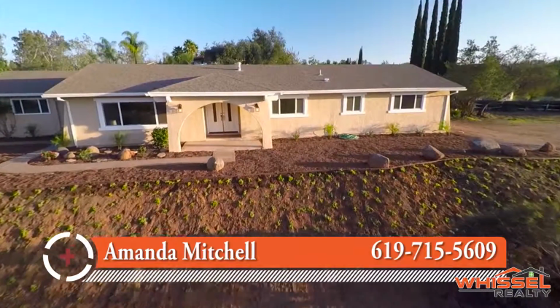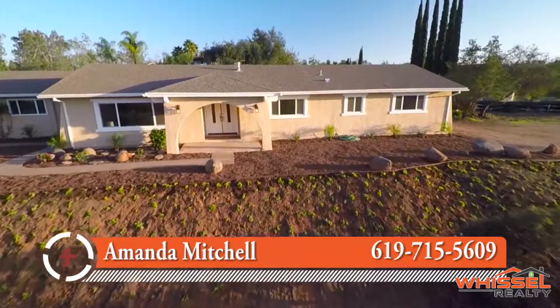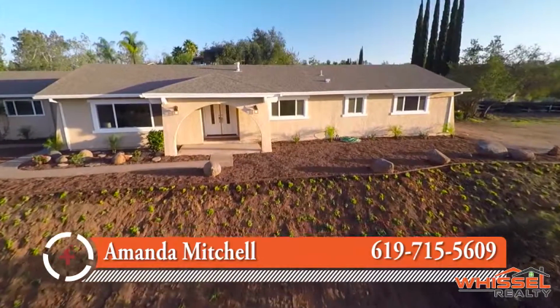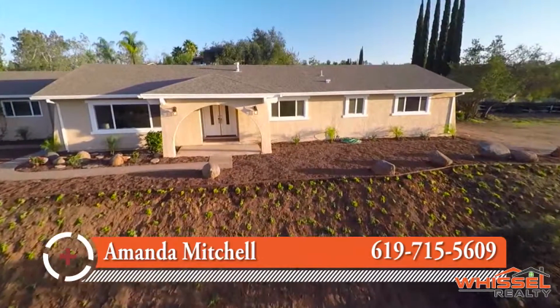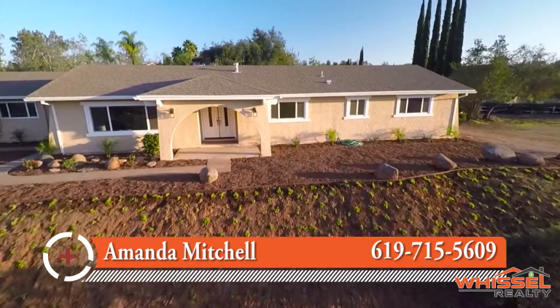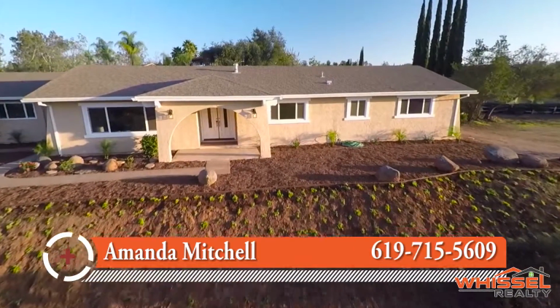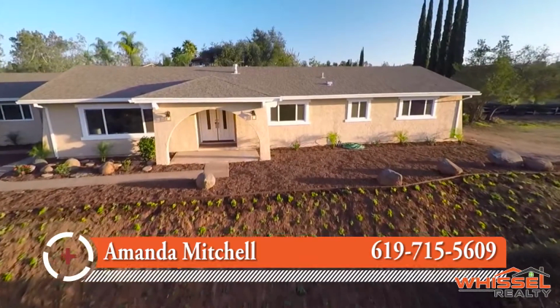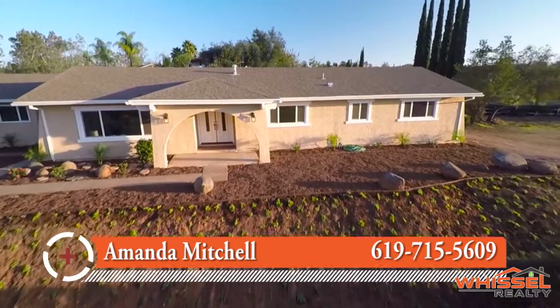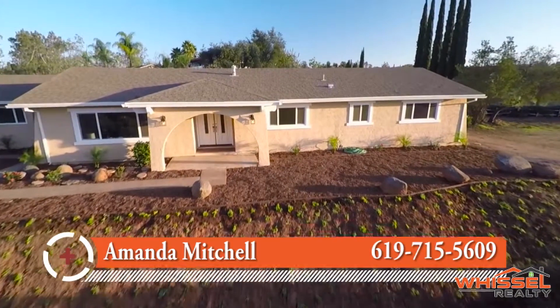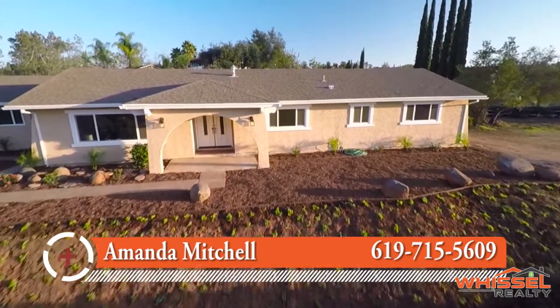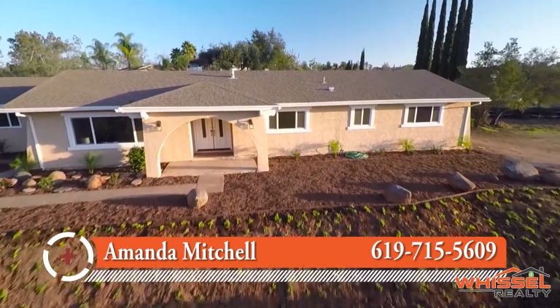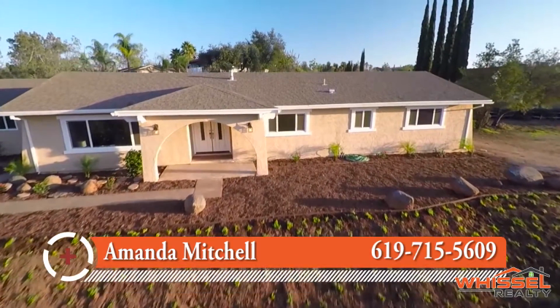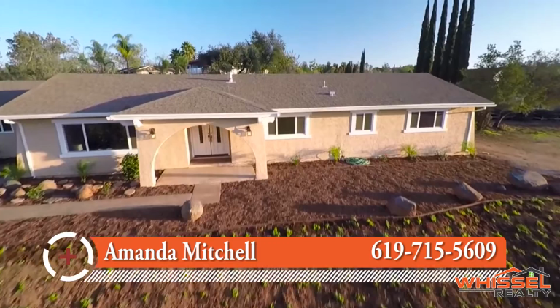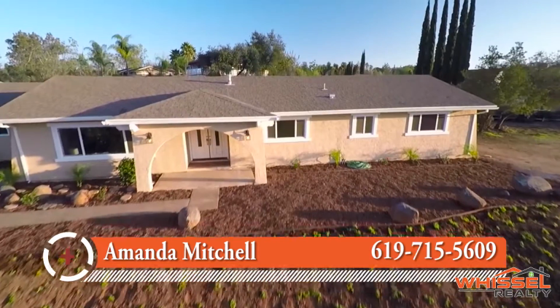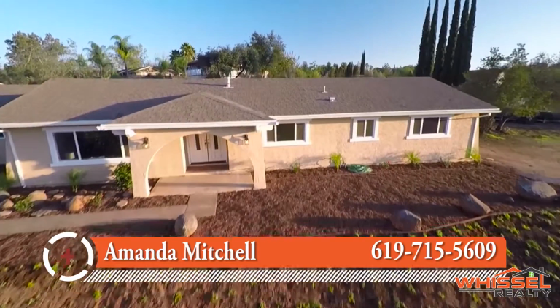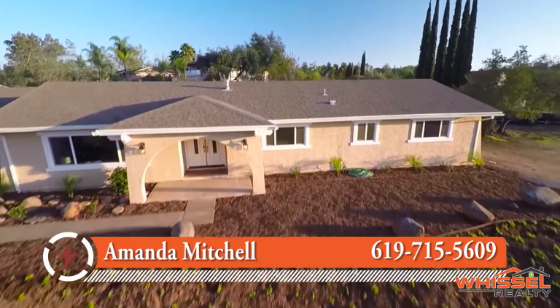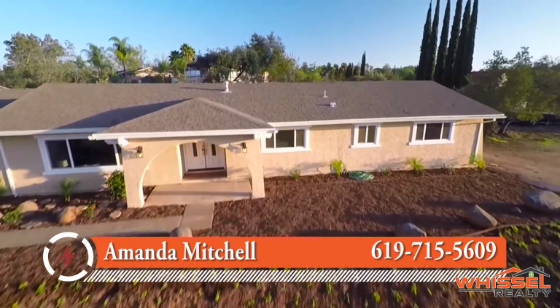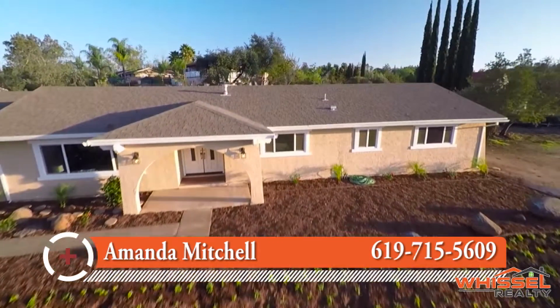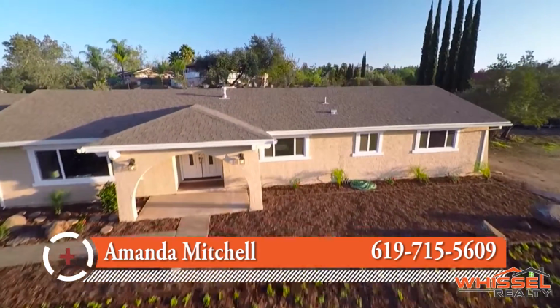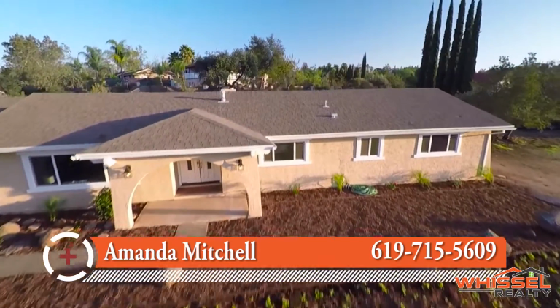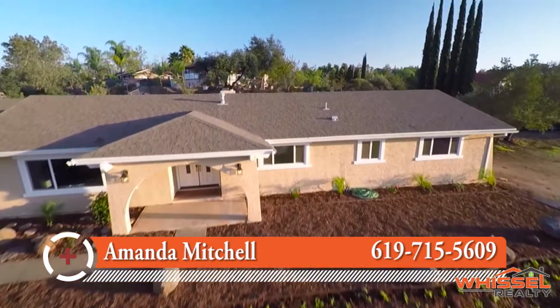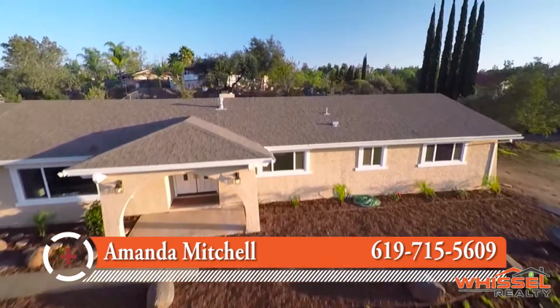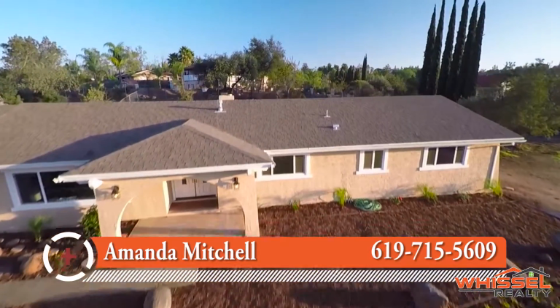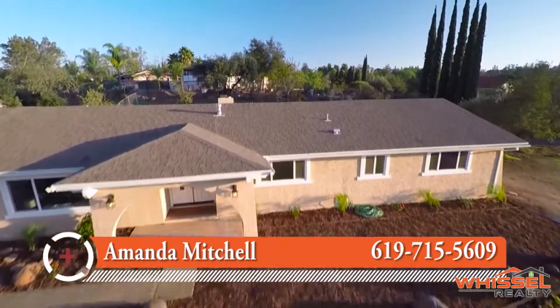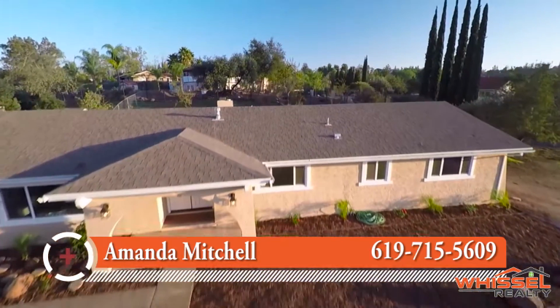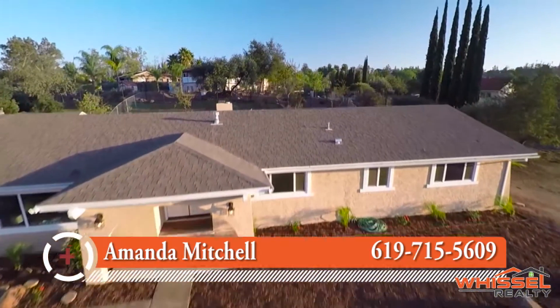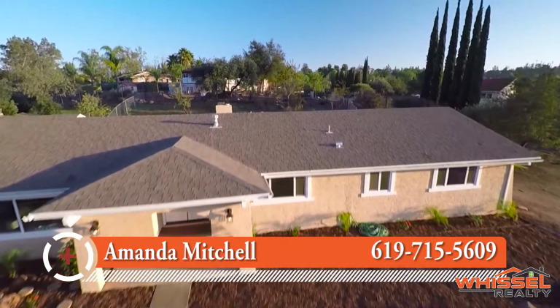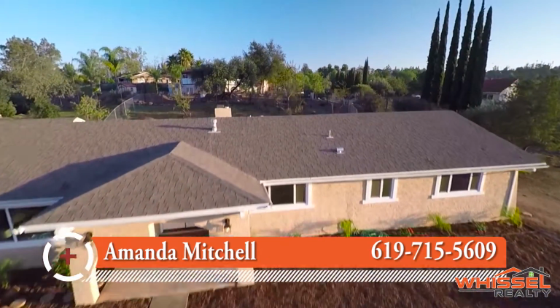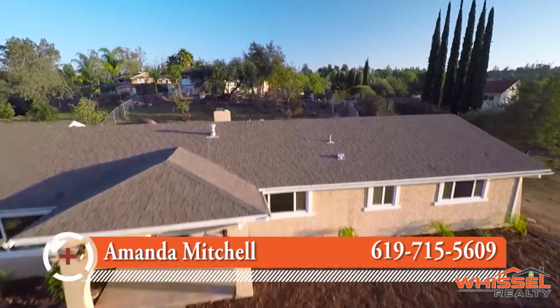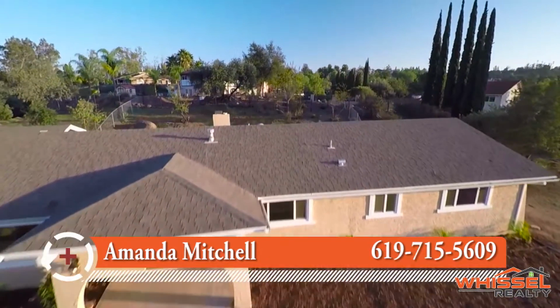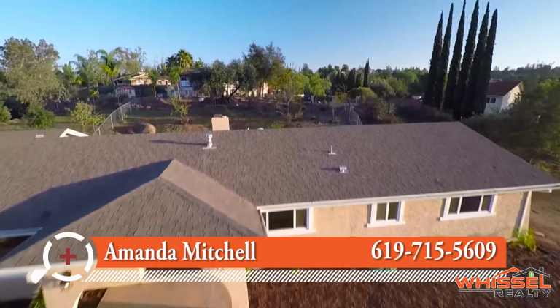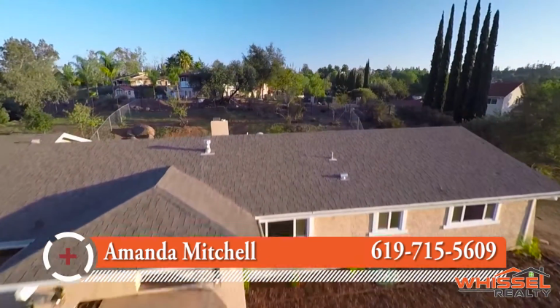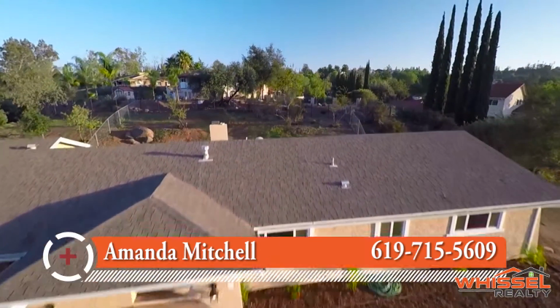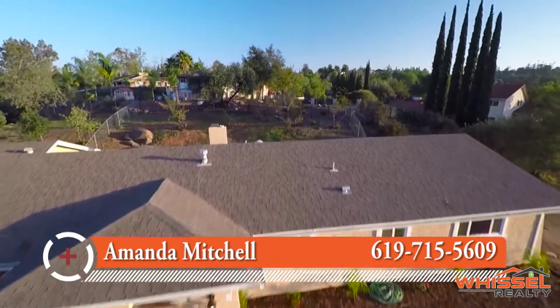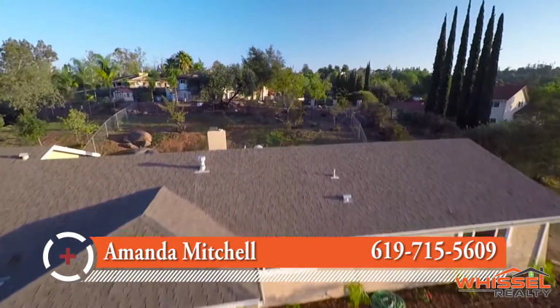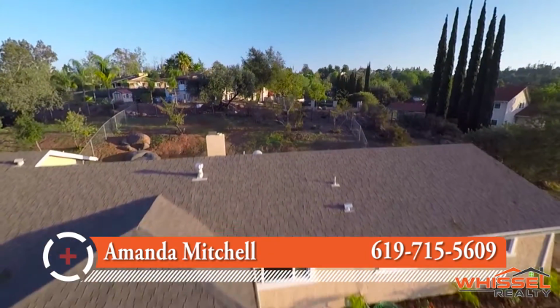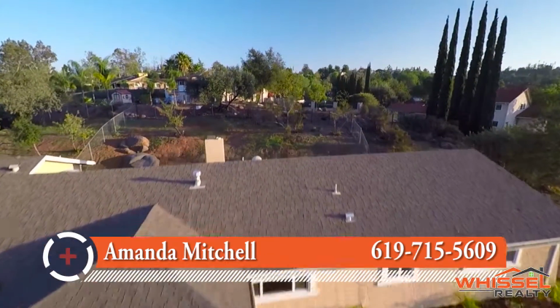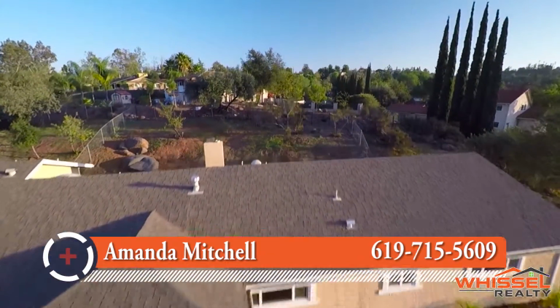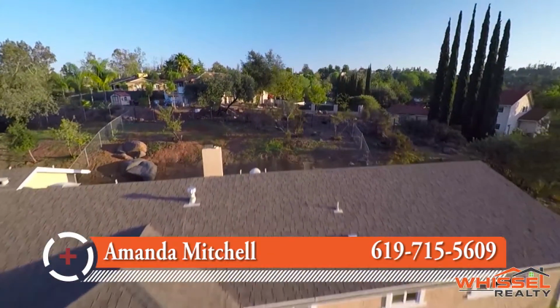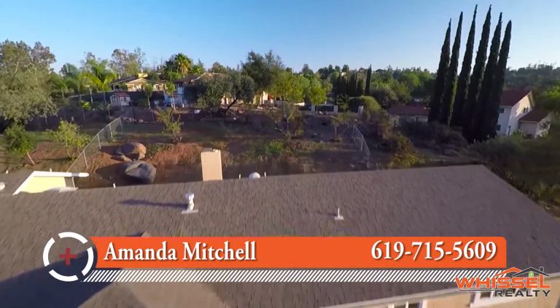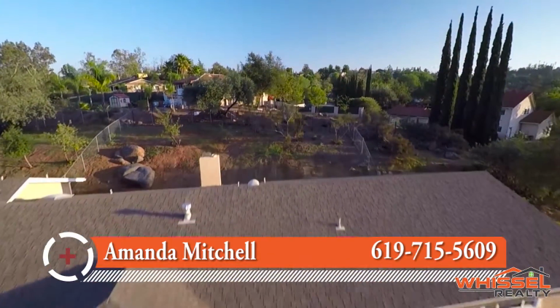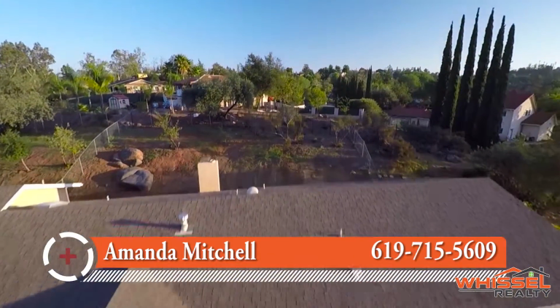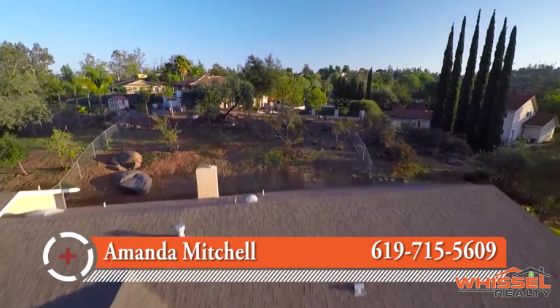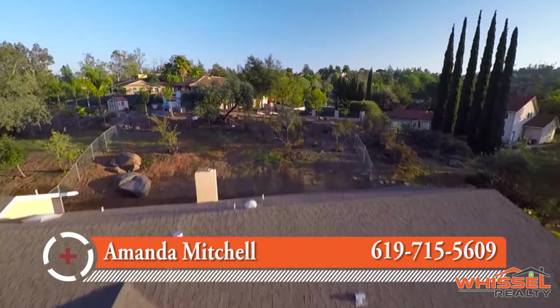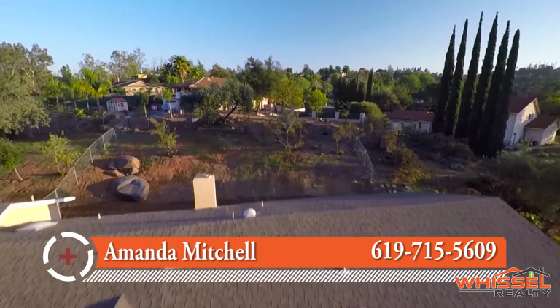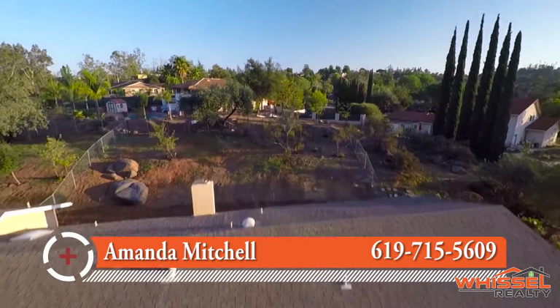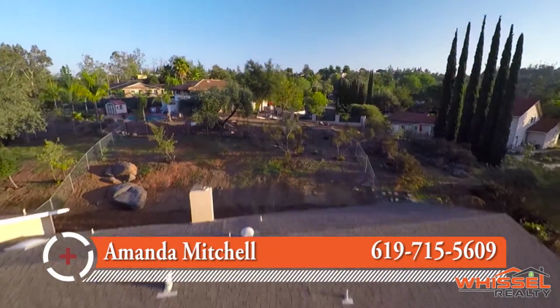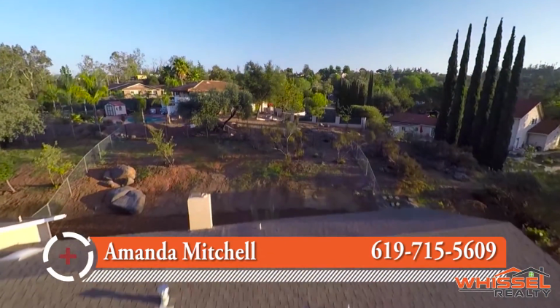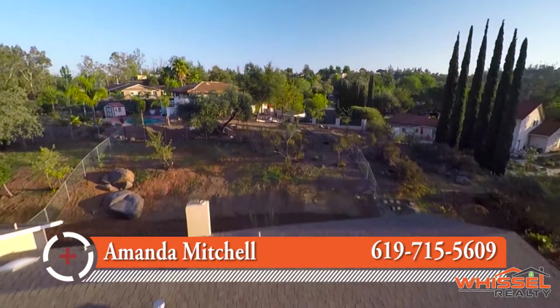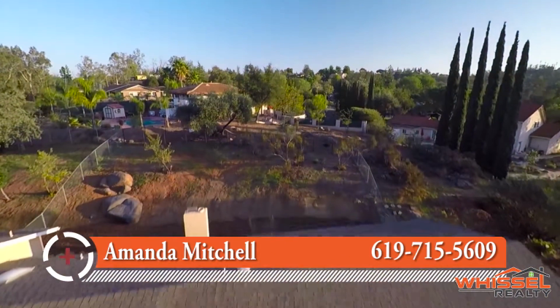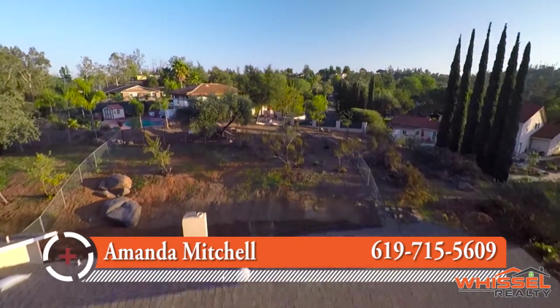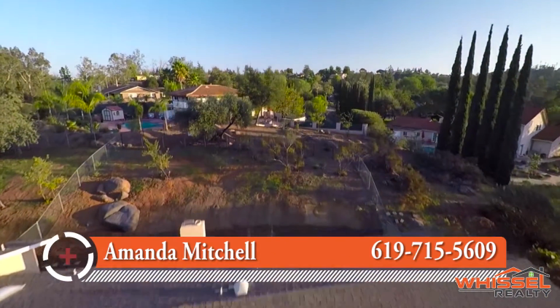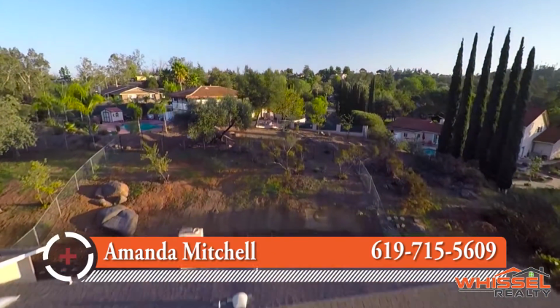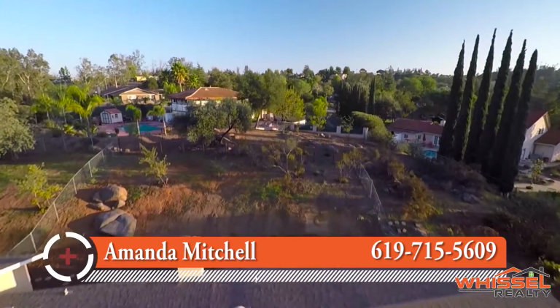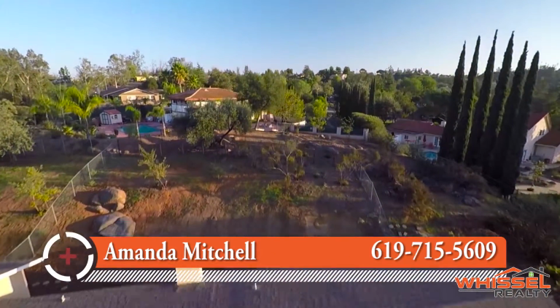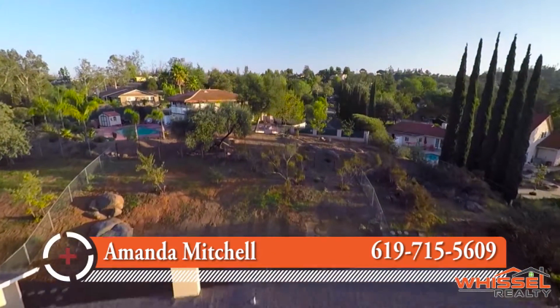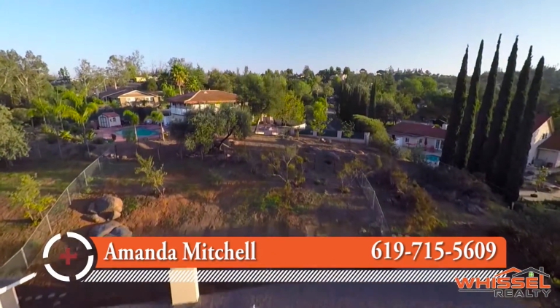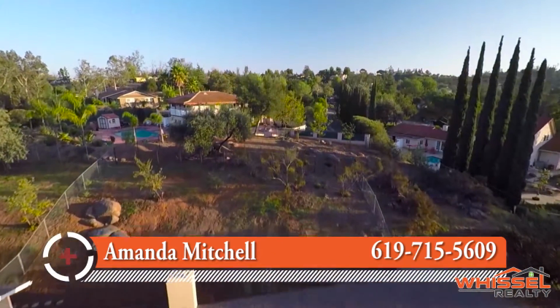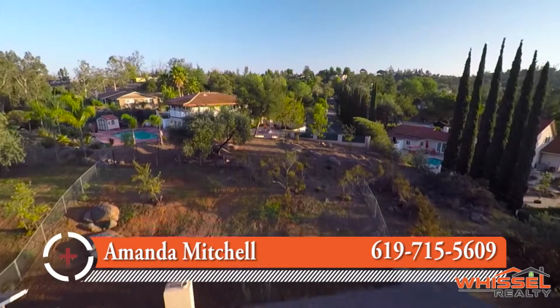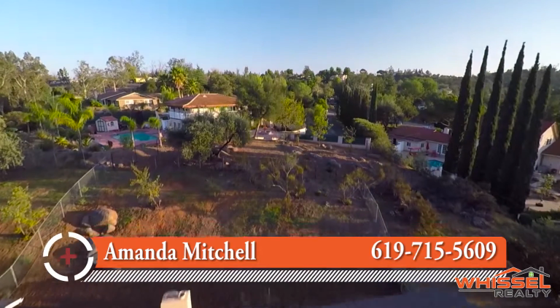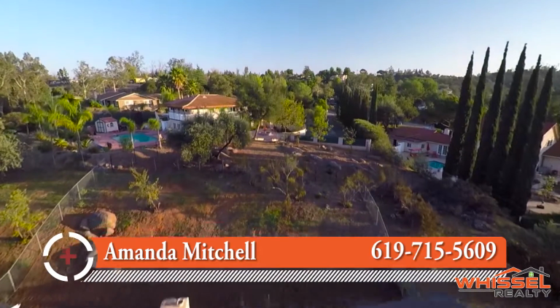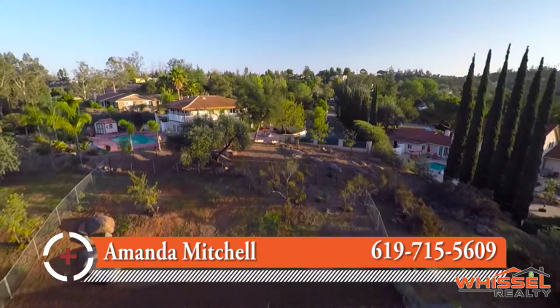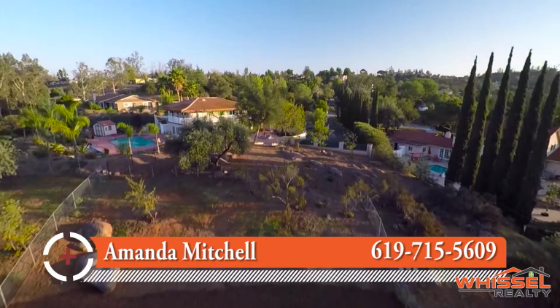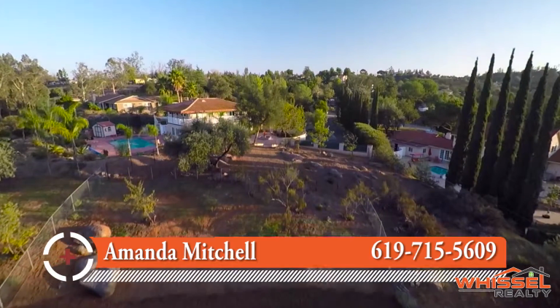For more information on this home, call me Amanda Mitchell at 619-715-5609.